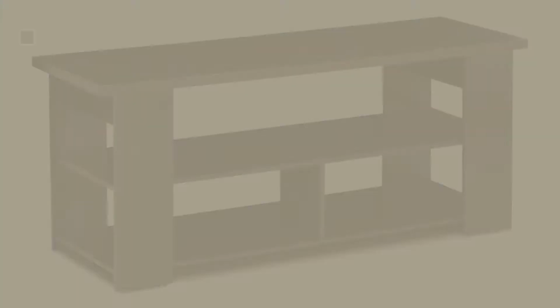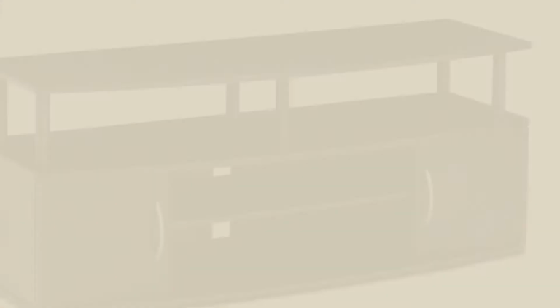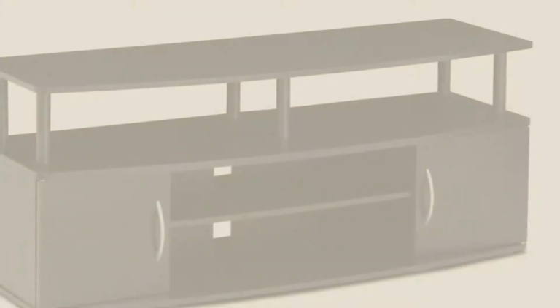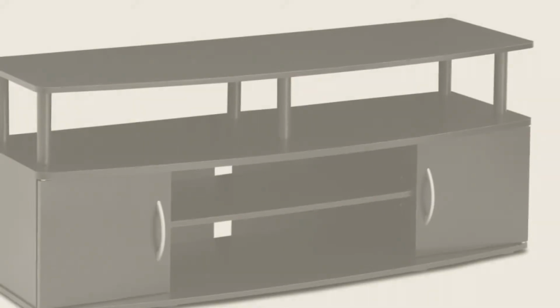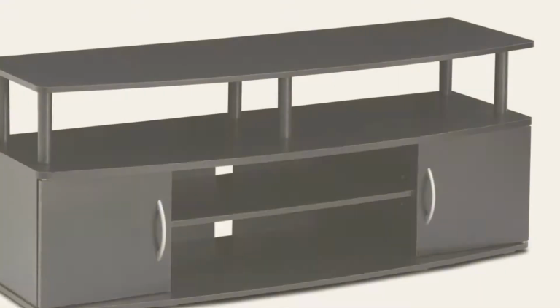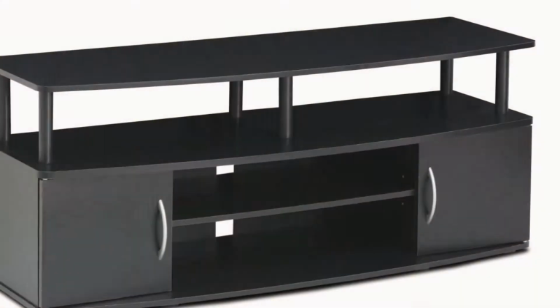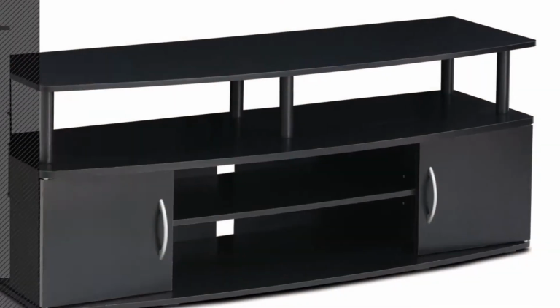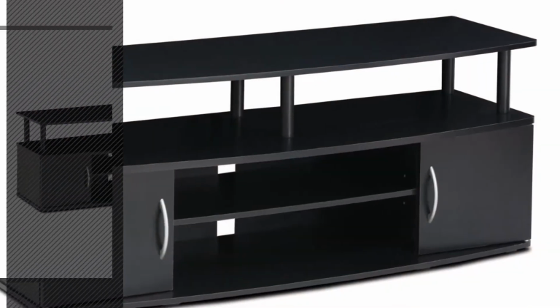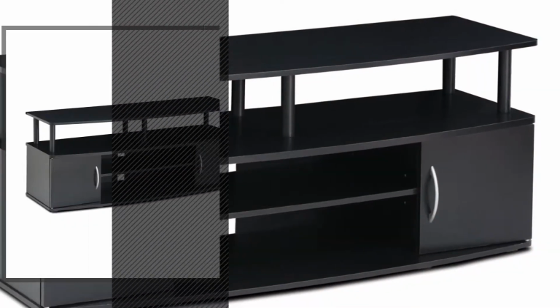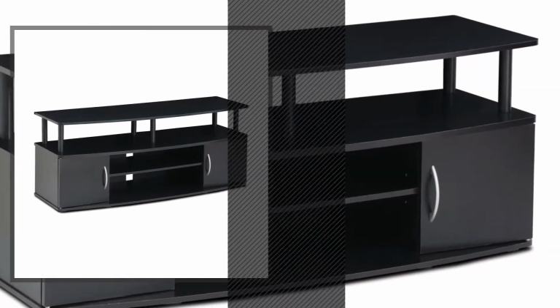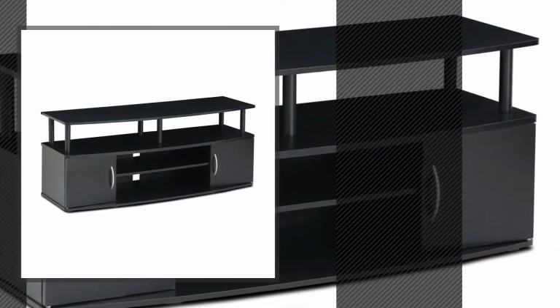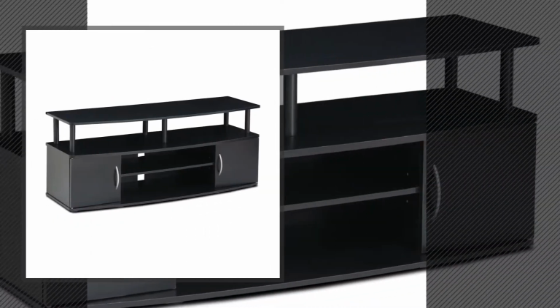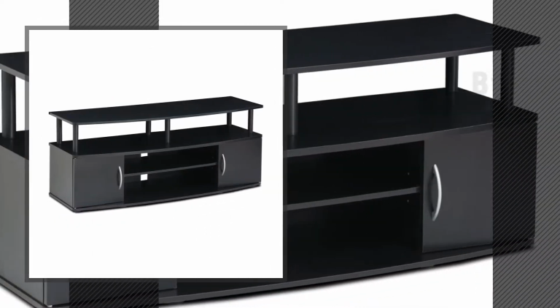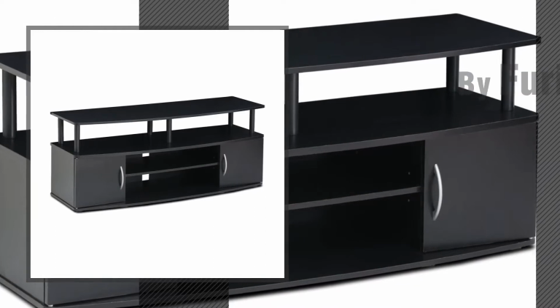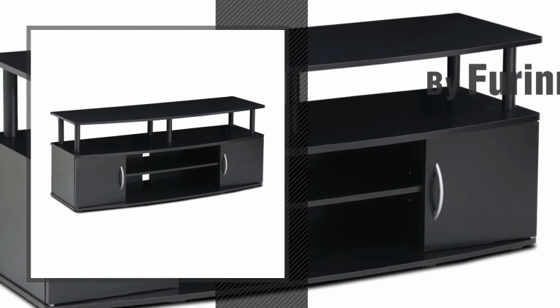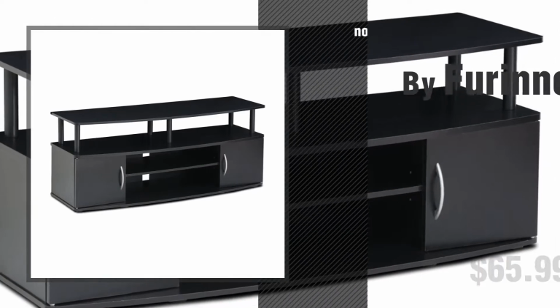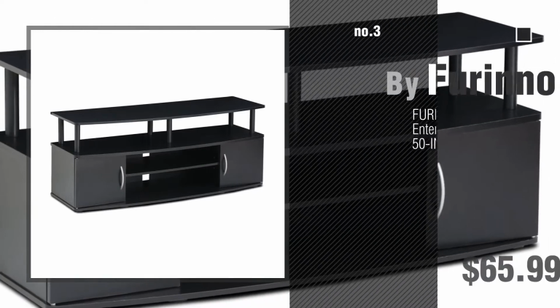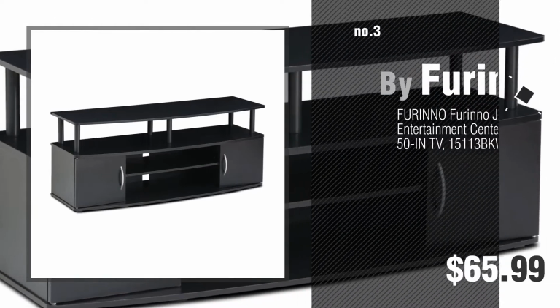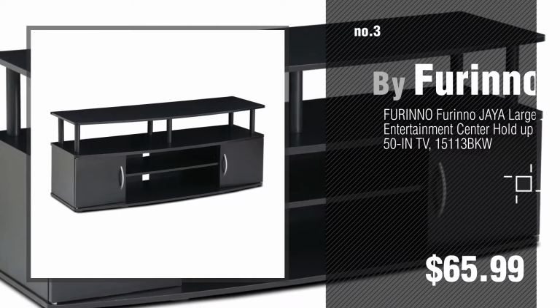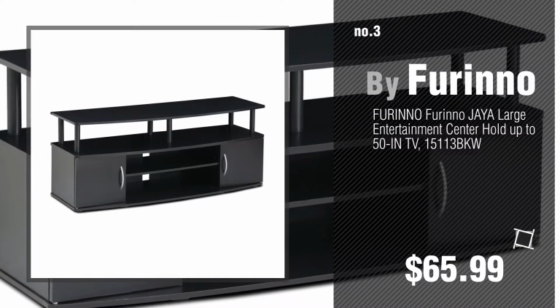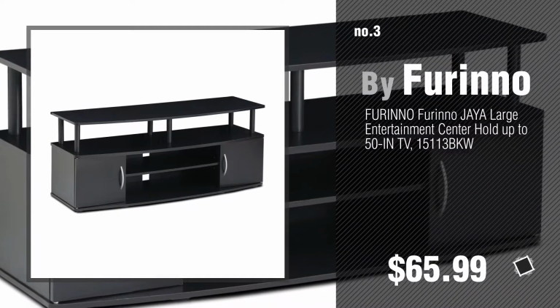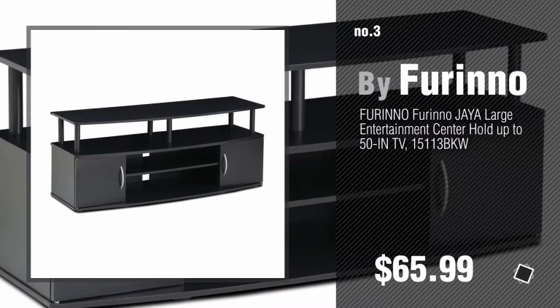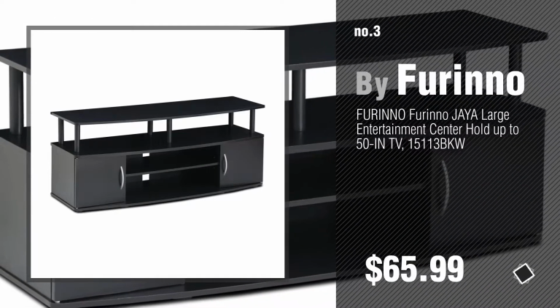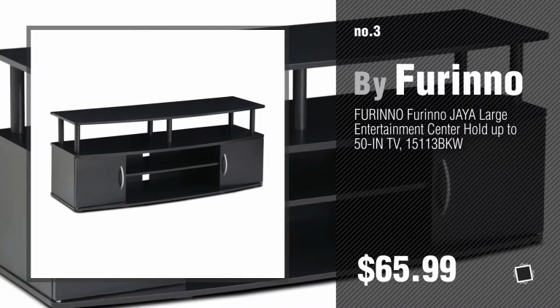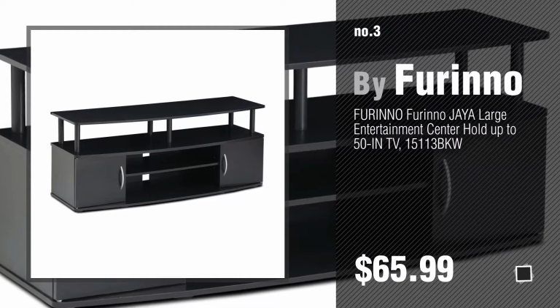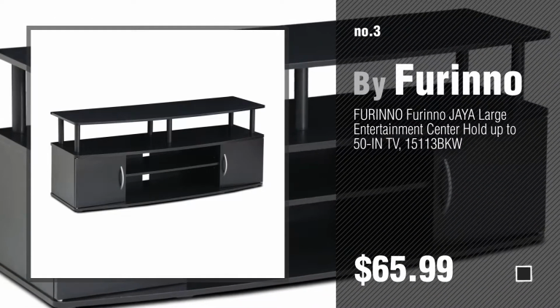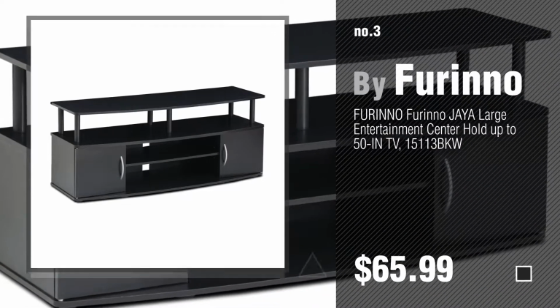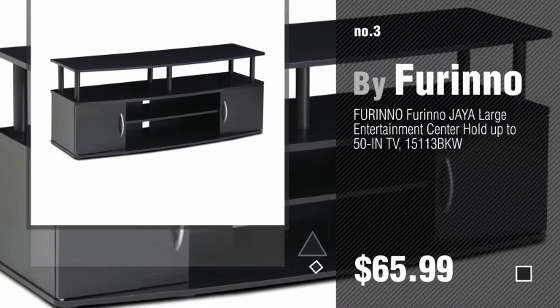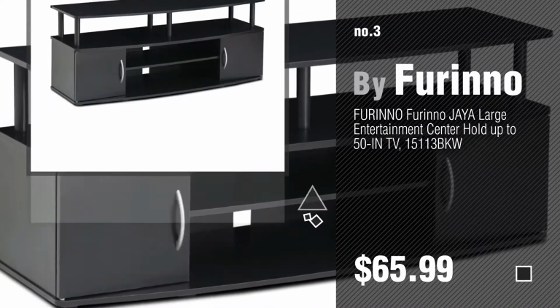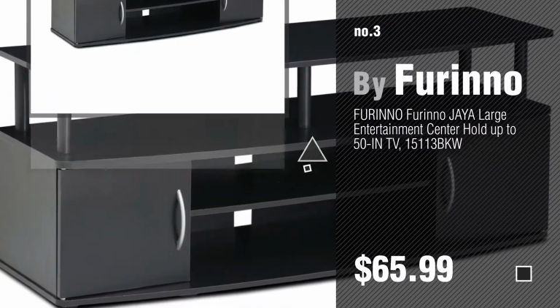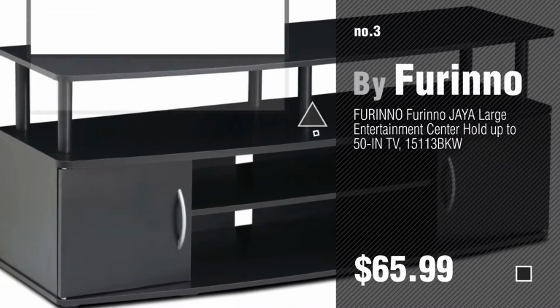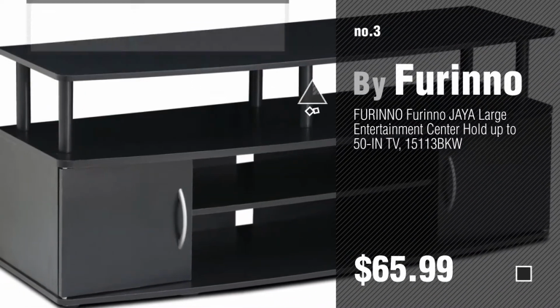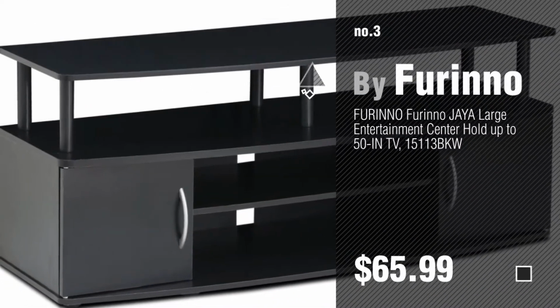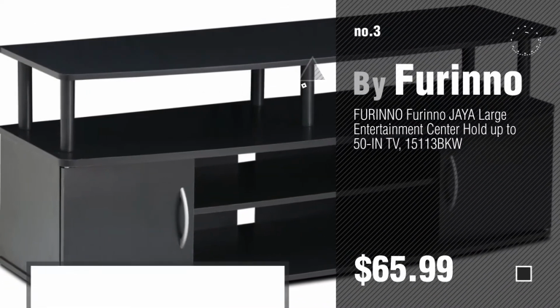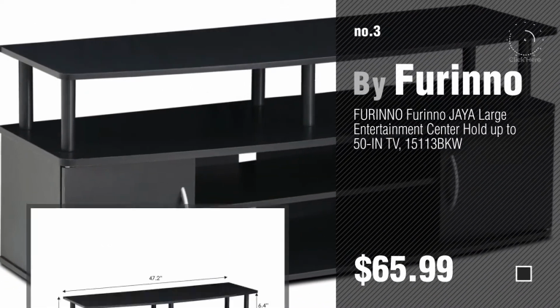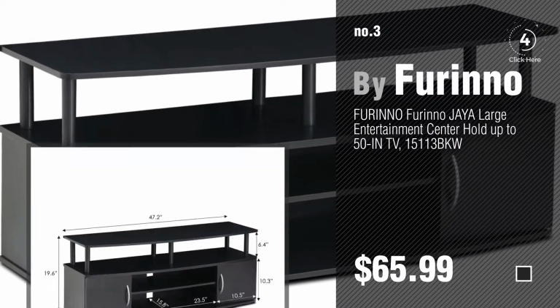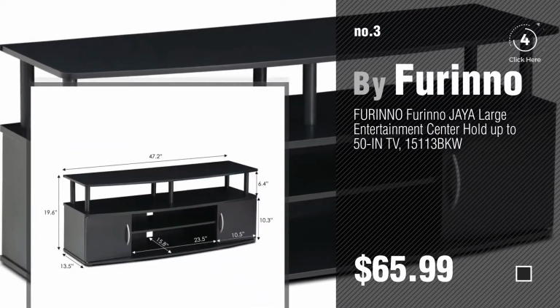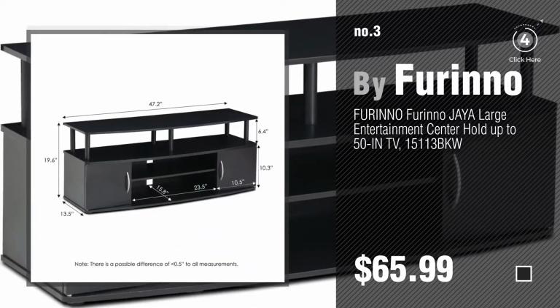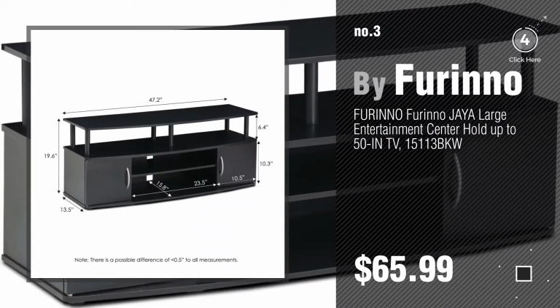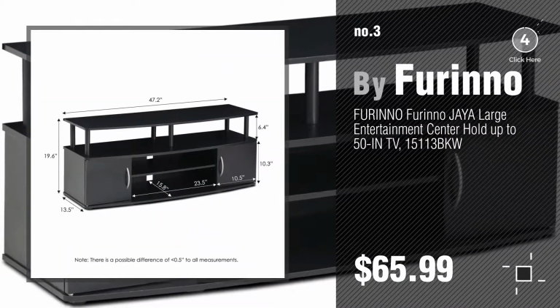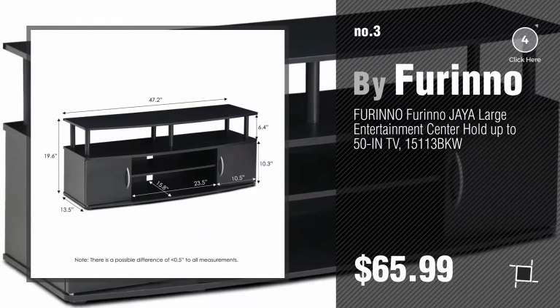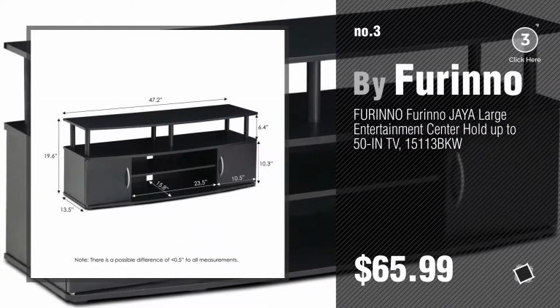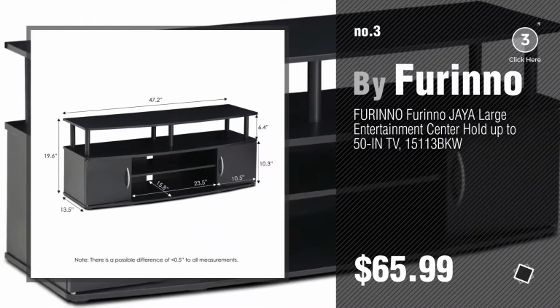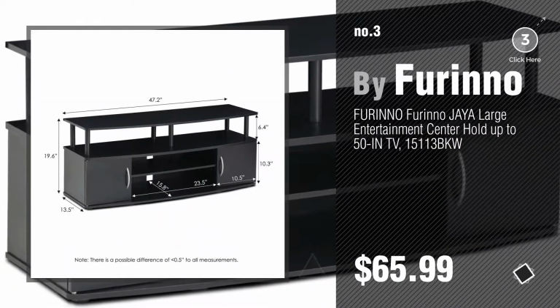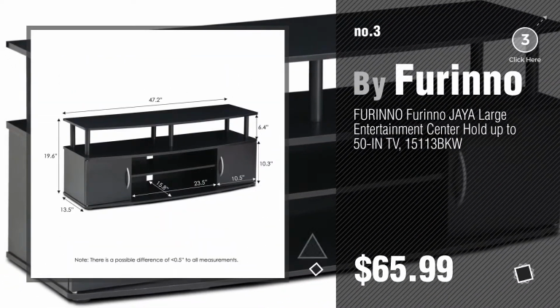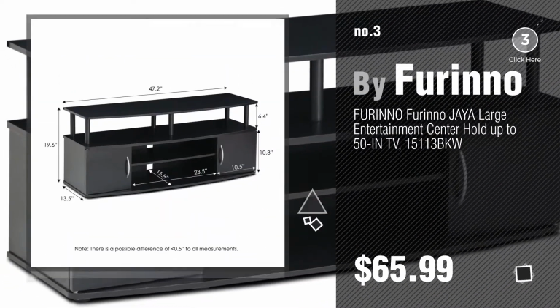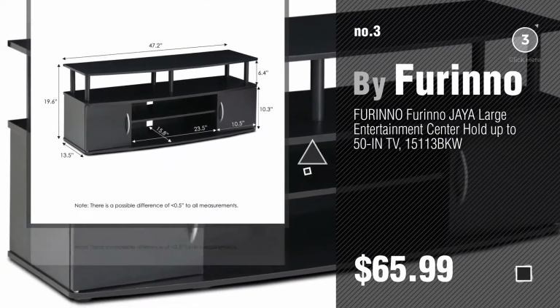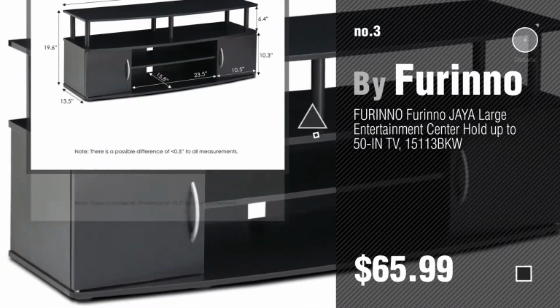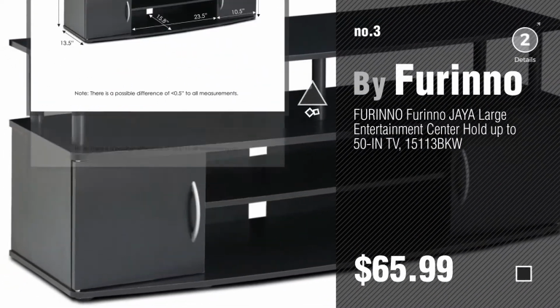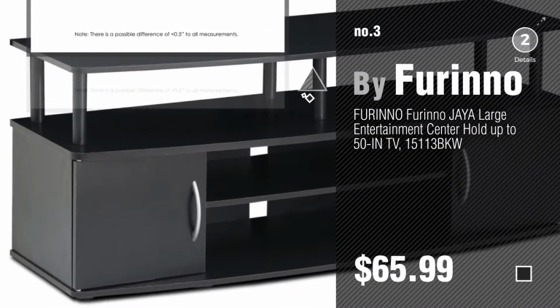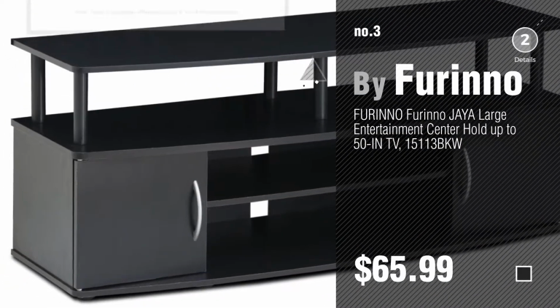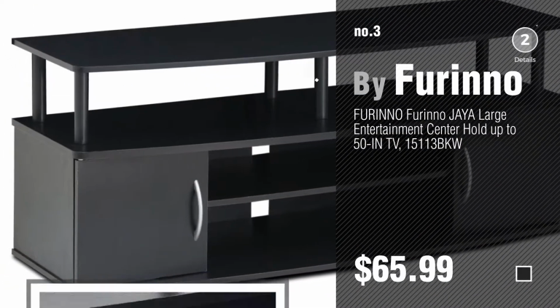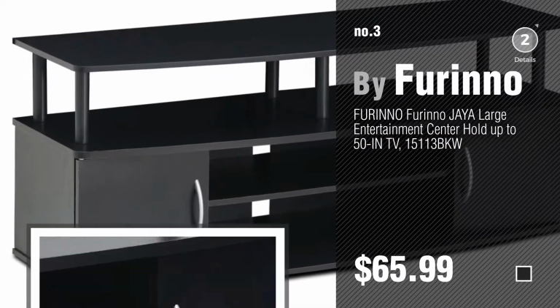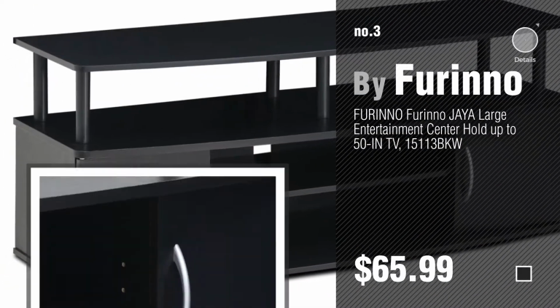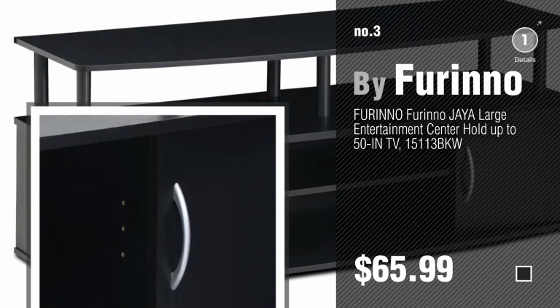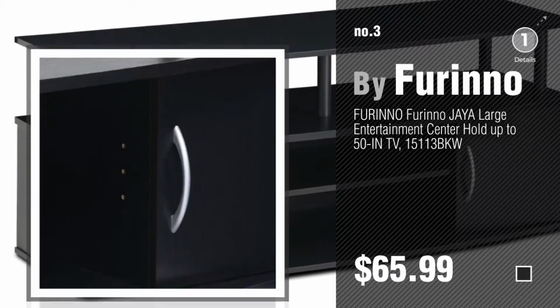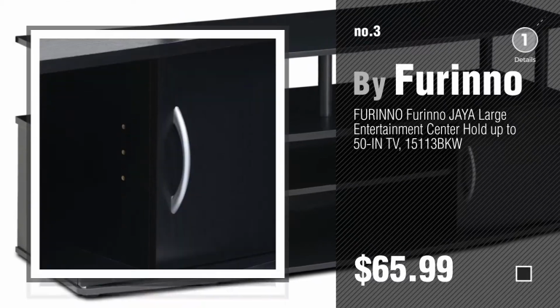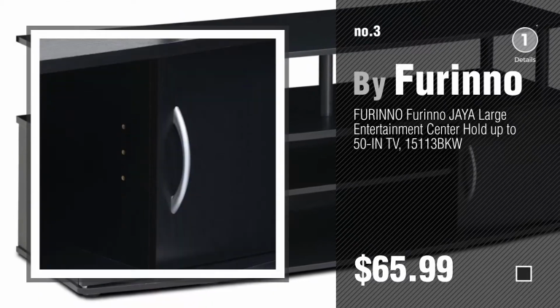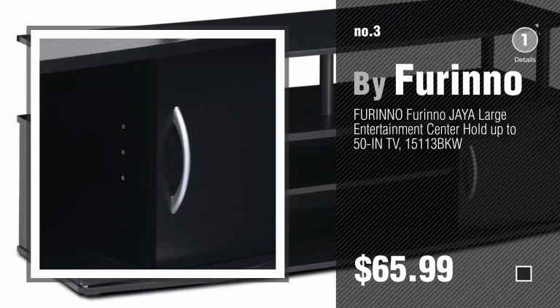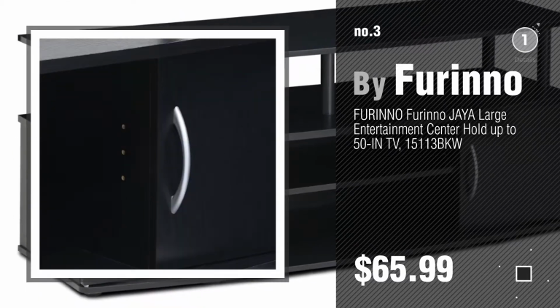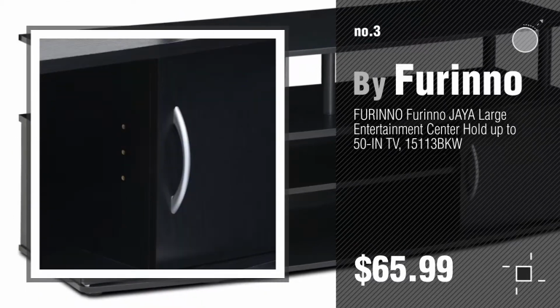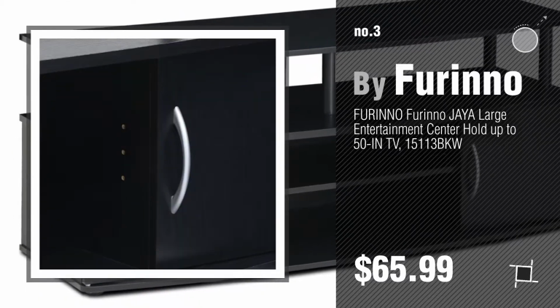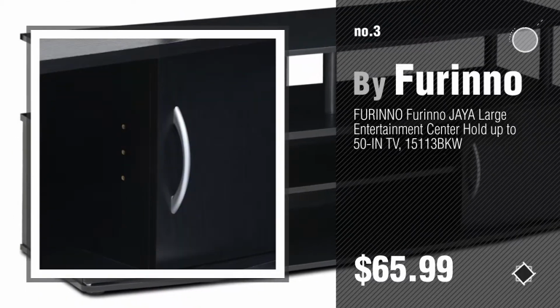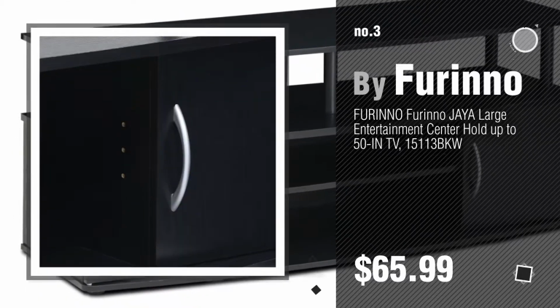Number 3. For more info about these great Furinno TV stands, just click this circle.